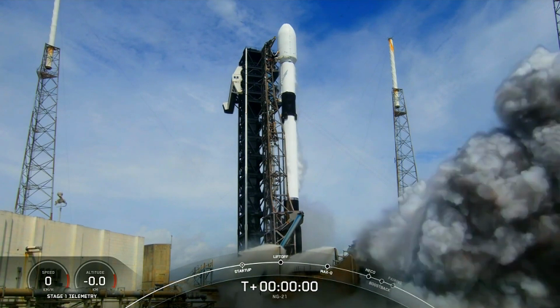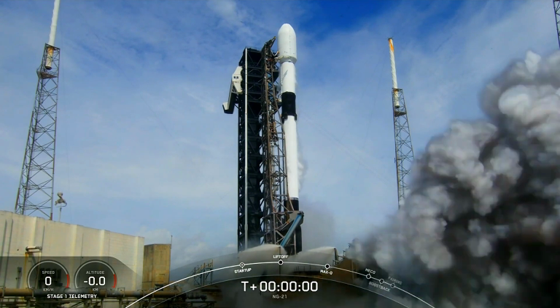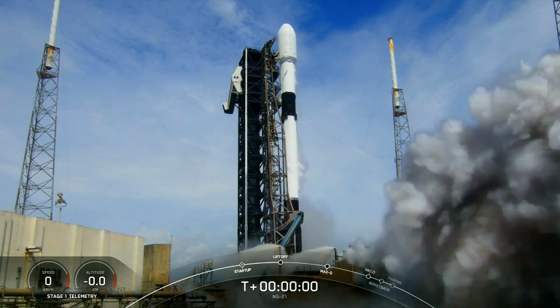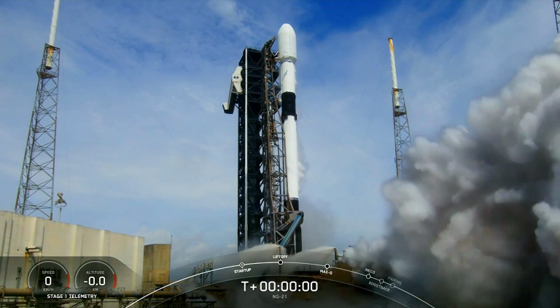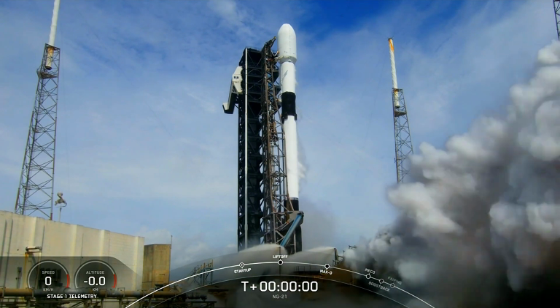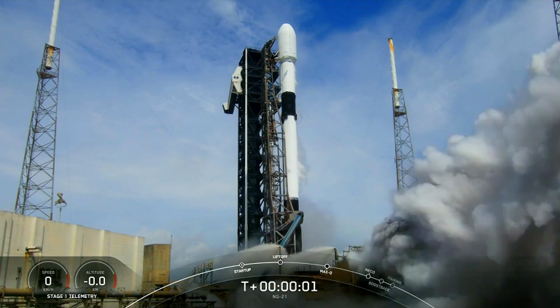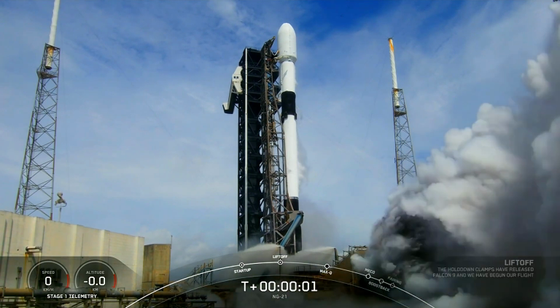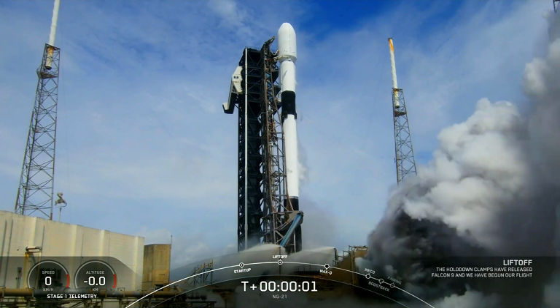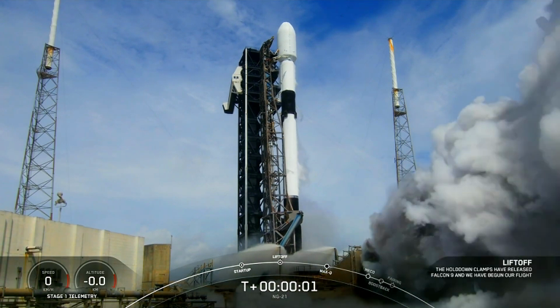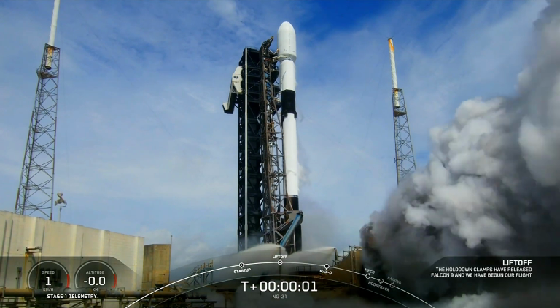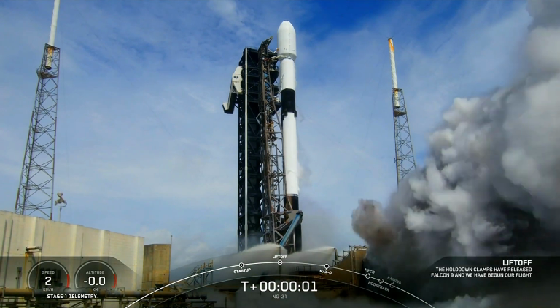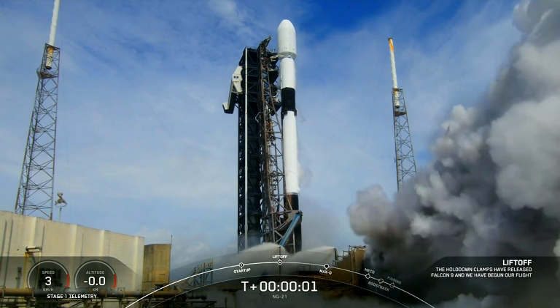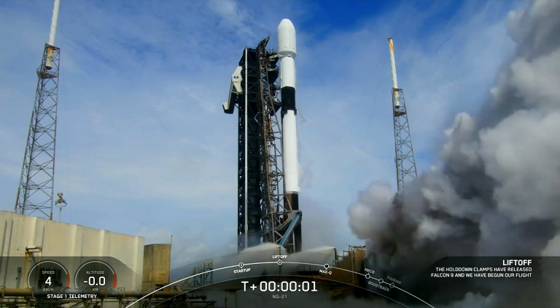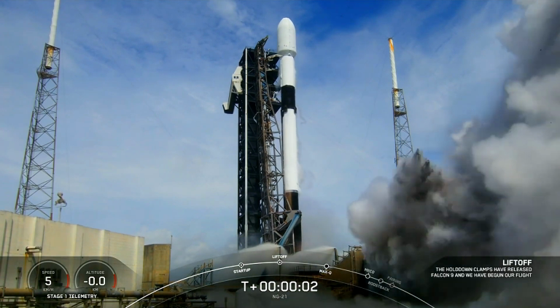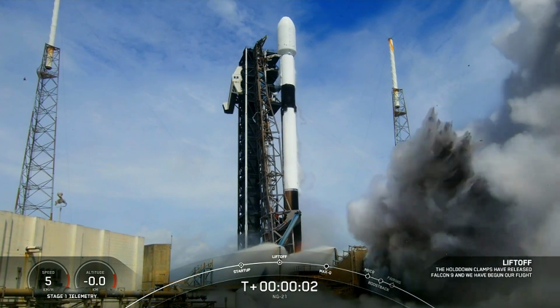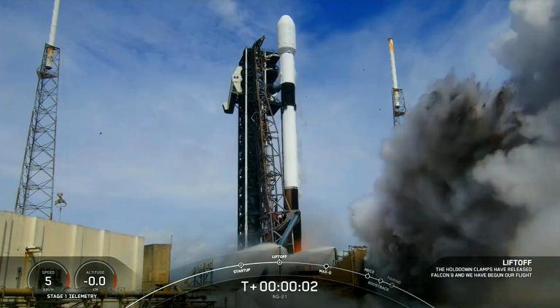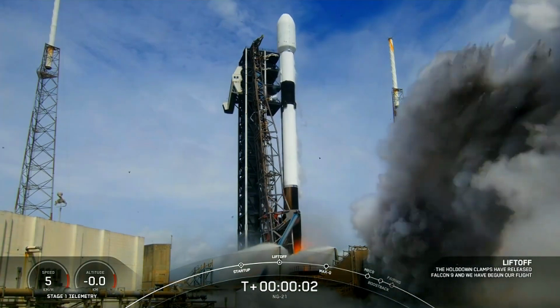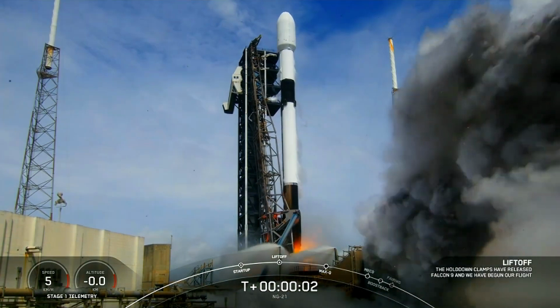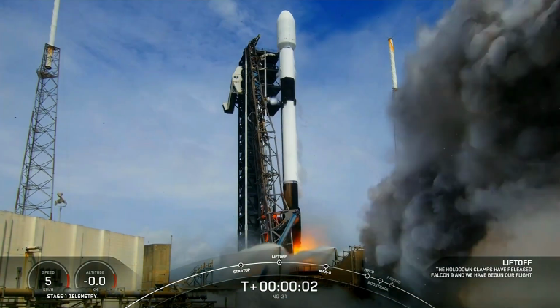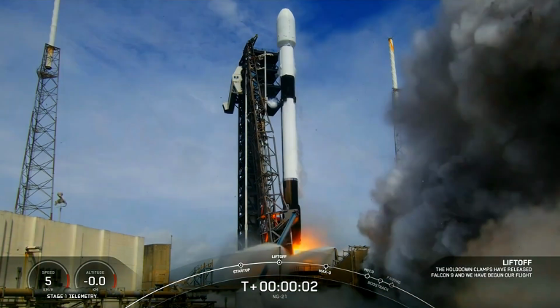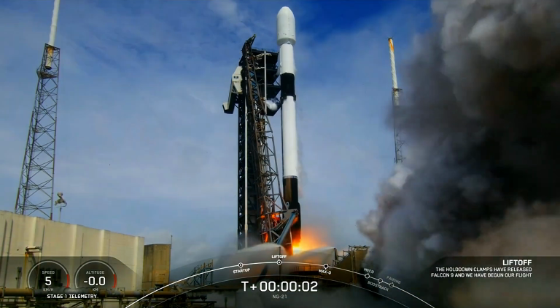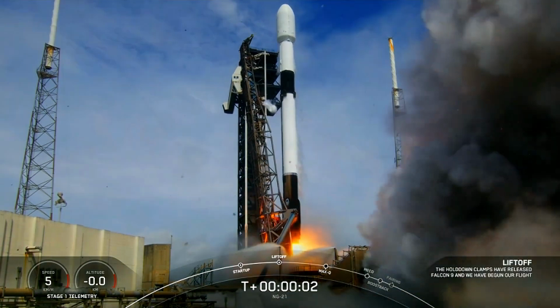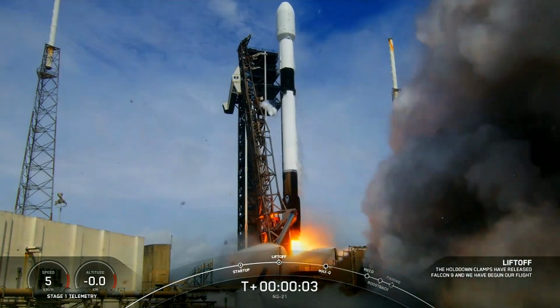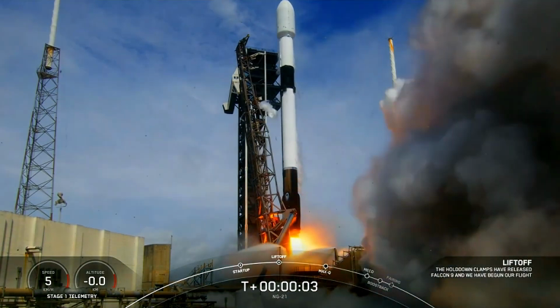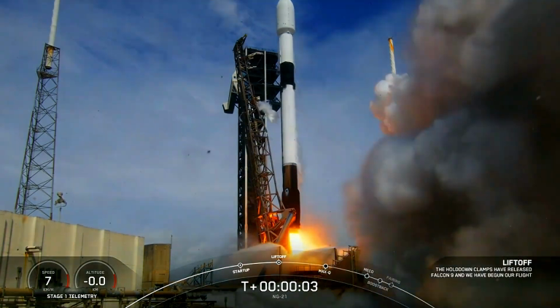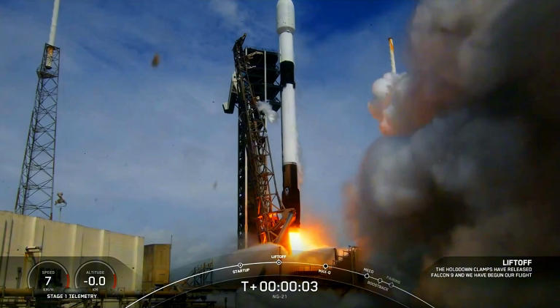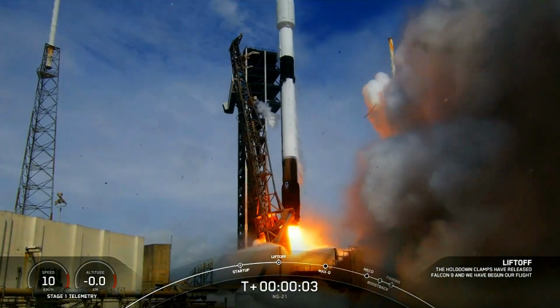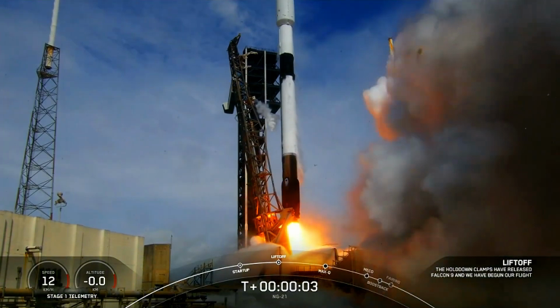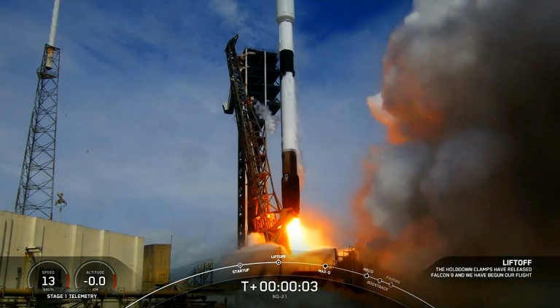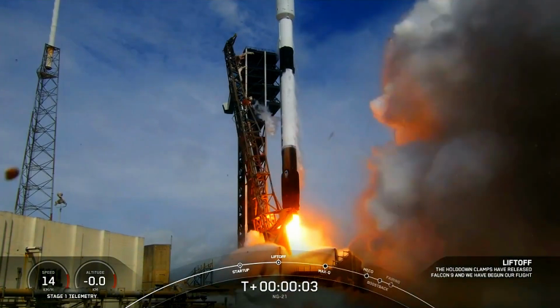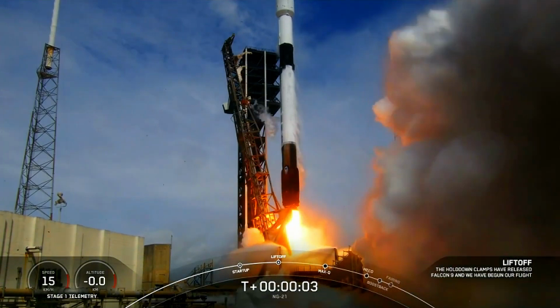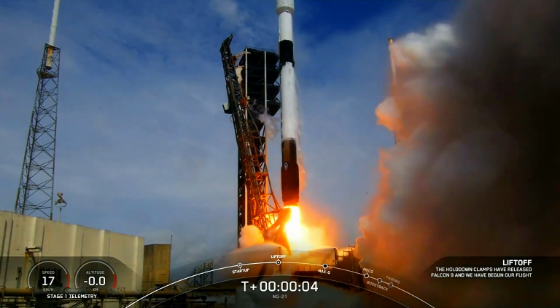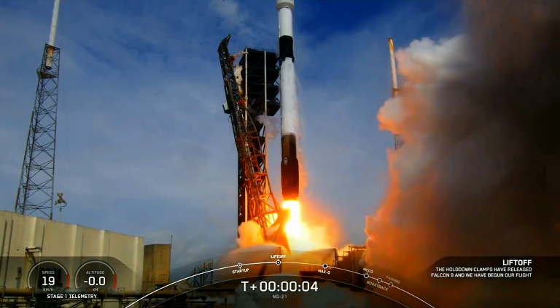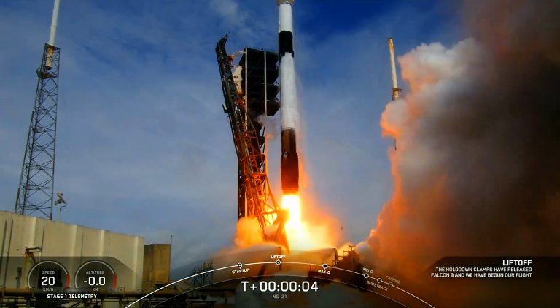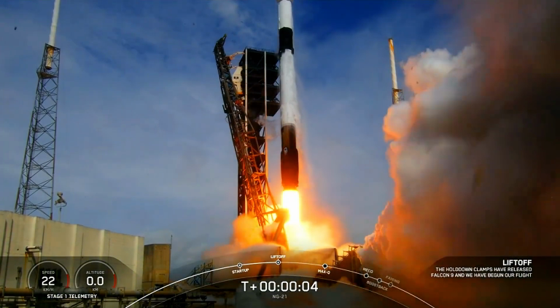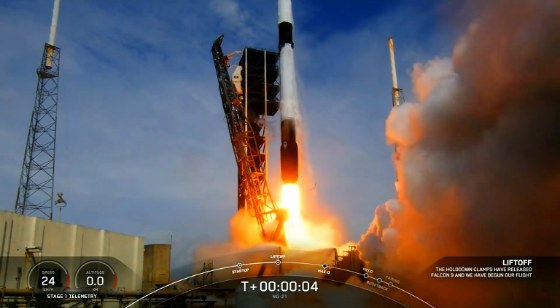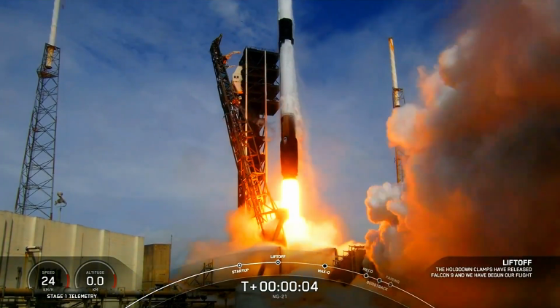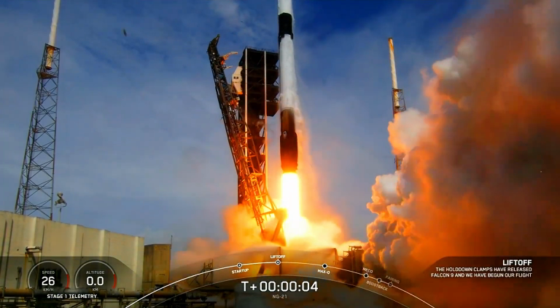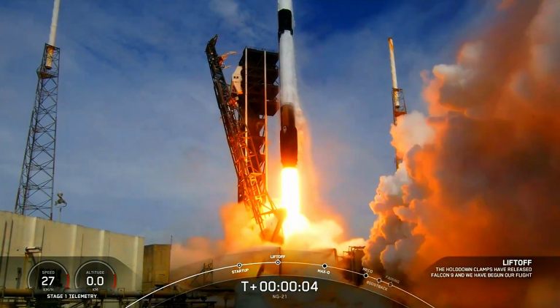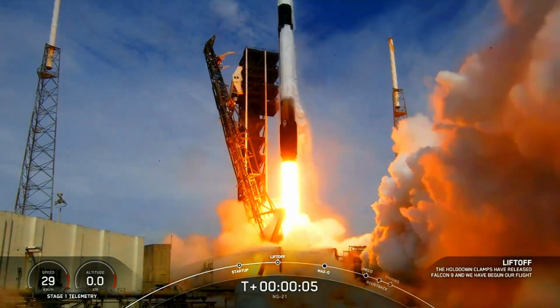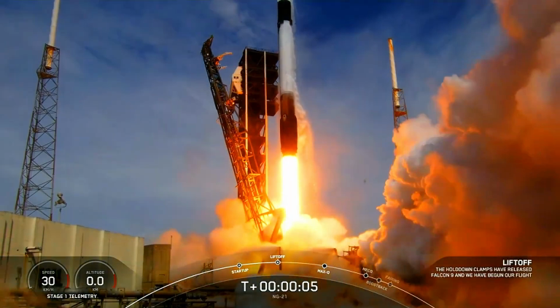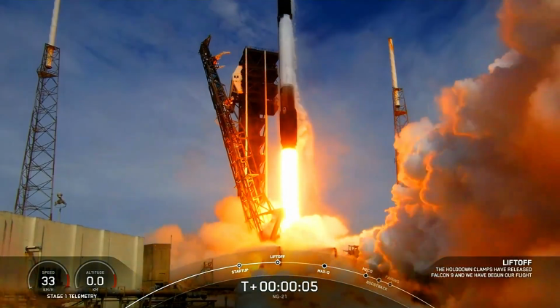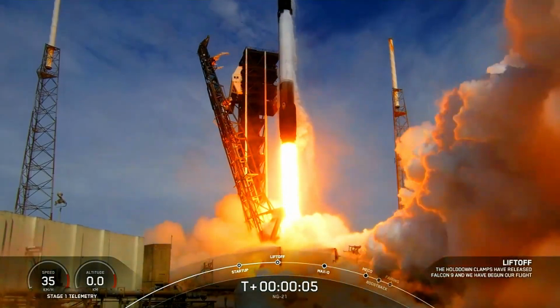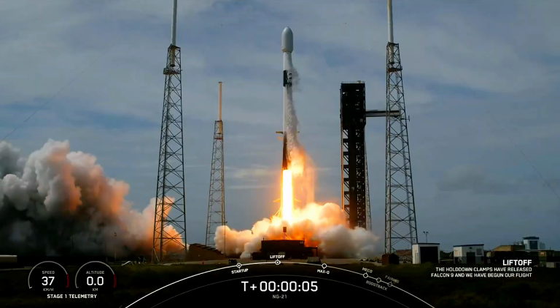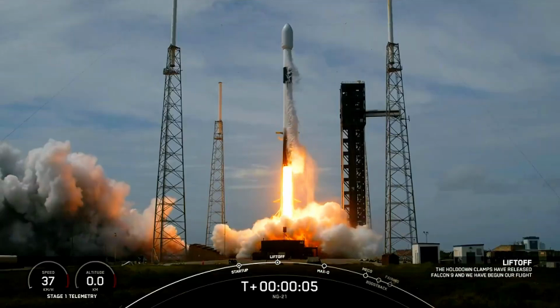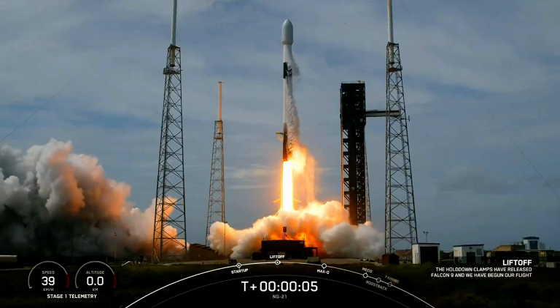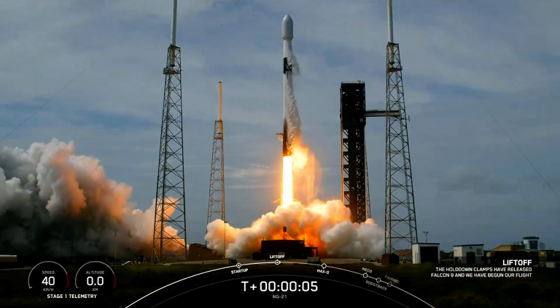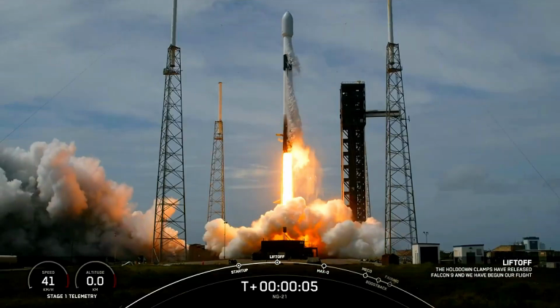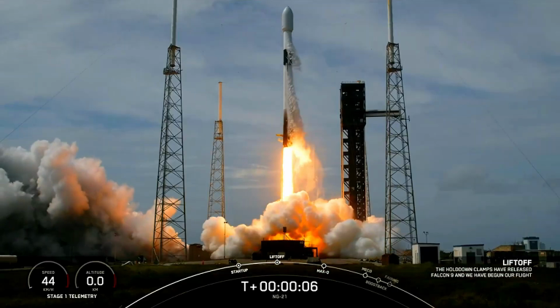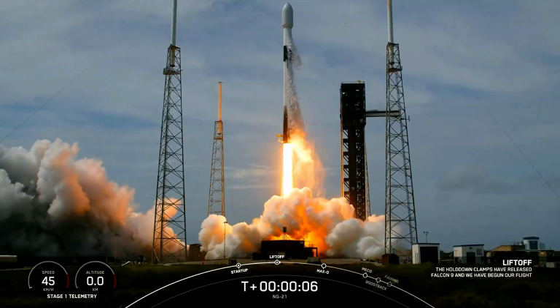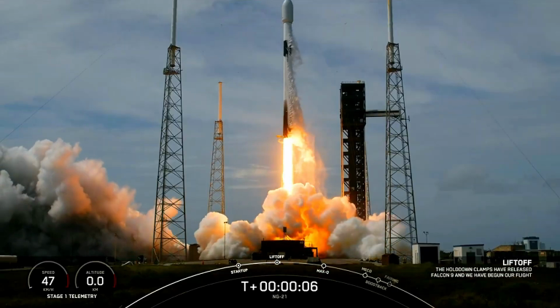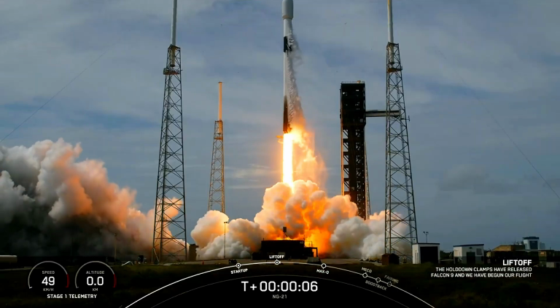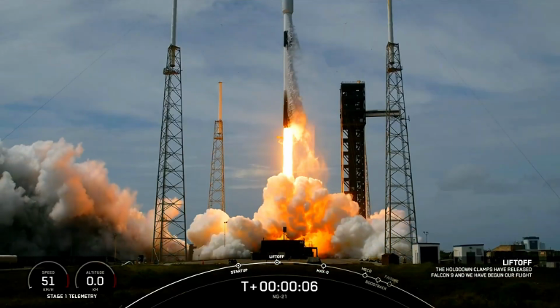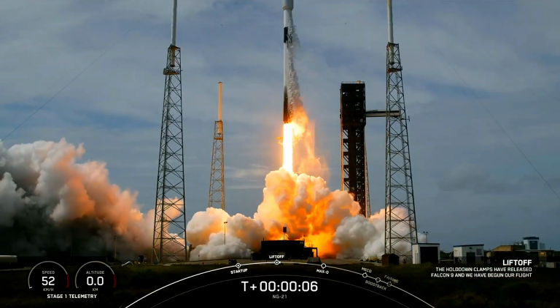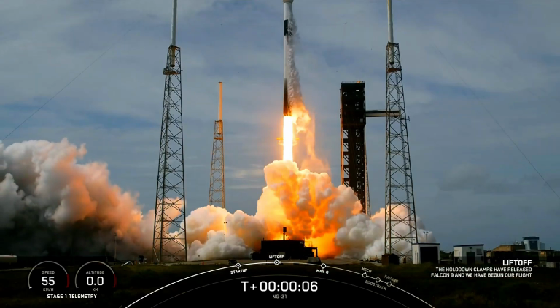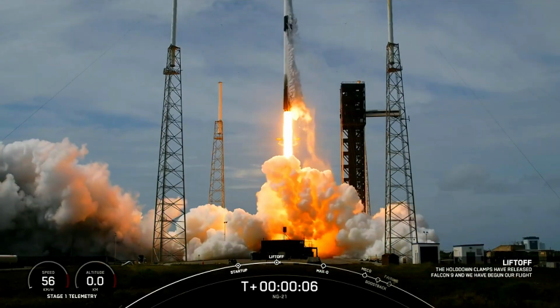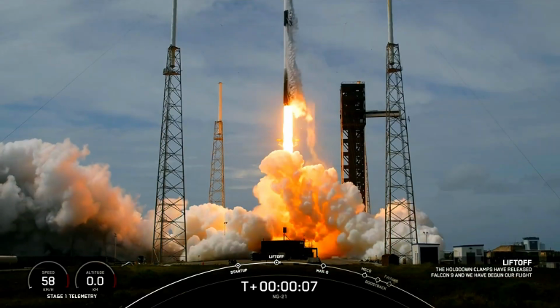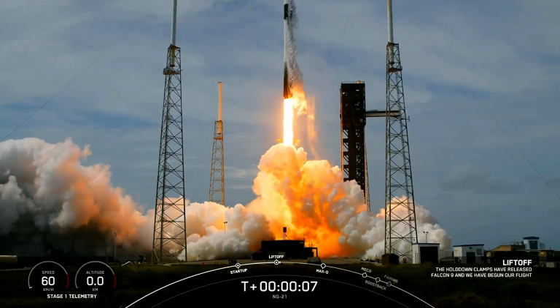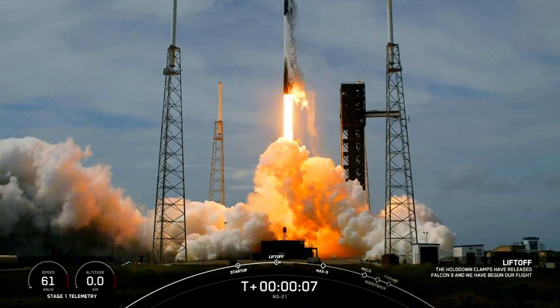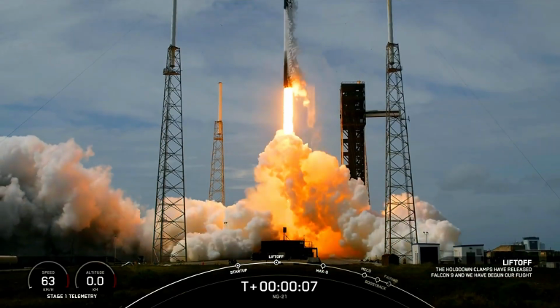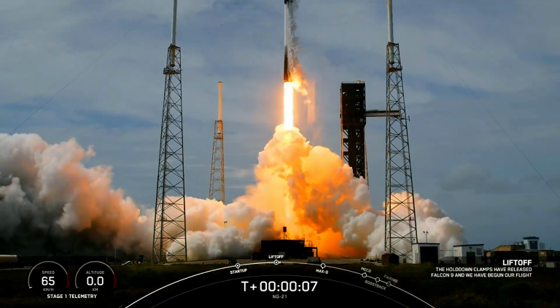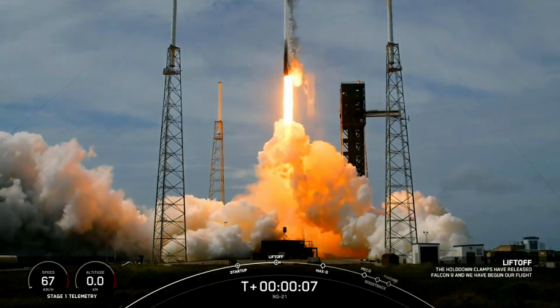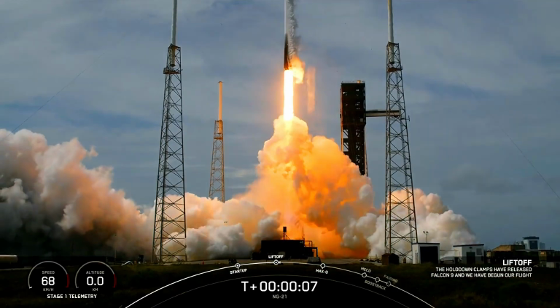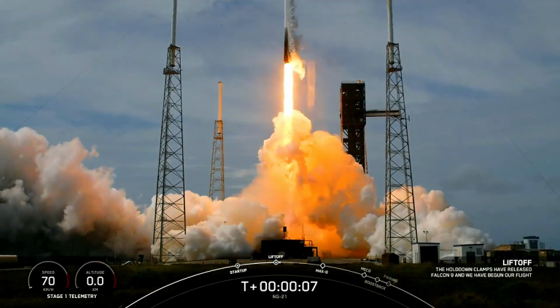Ignition, engines full power, and liftoff of Falcon 9. Ghost Basin, Ghost Fignet, MG 21.